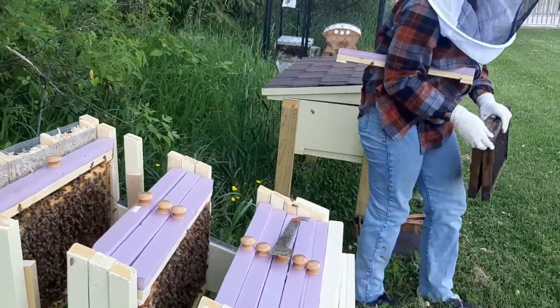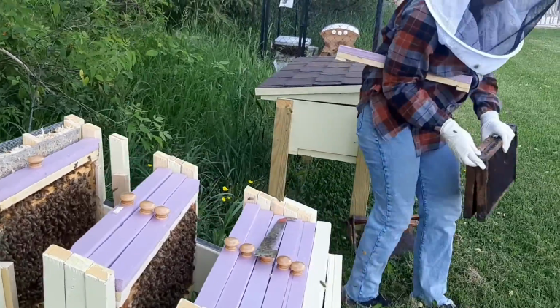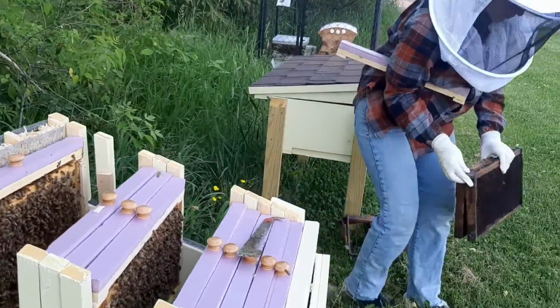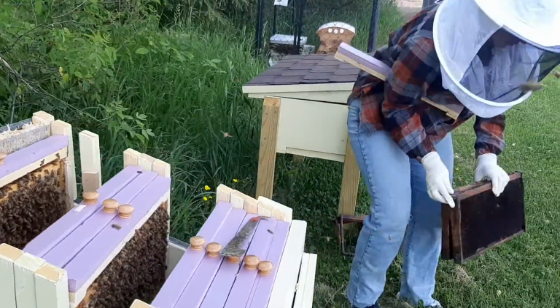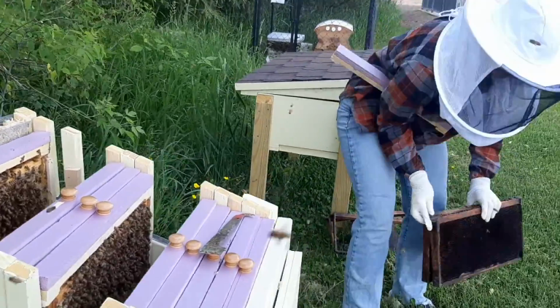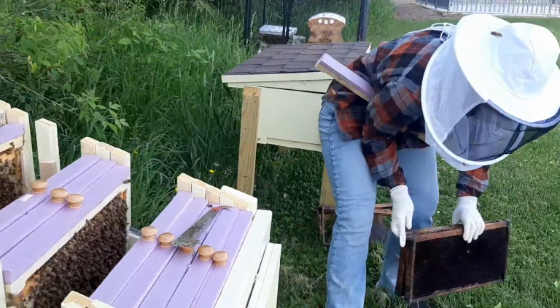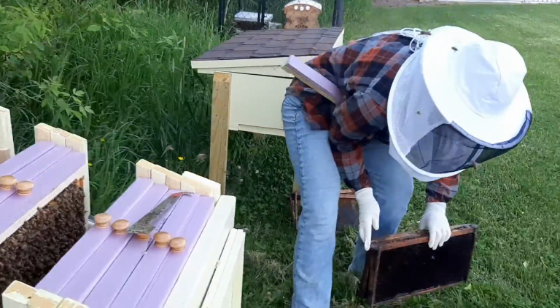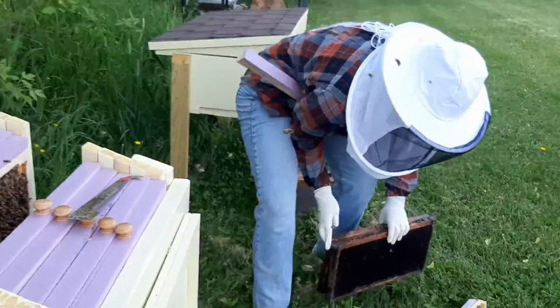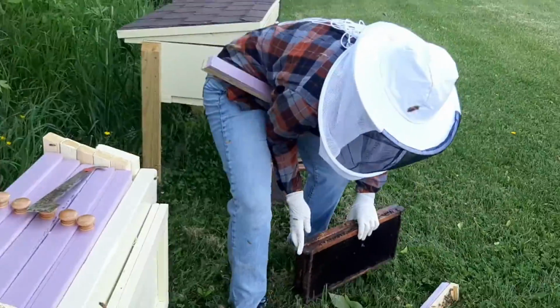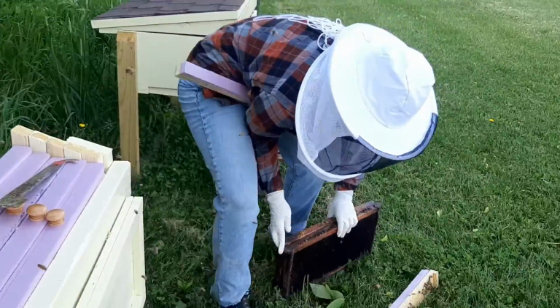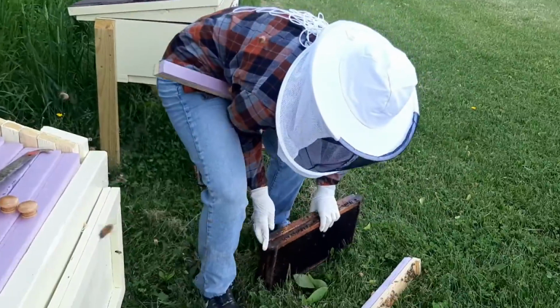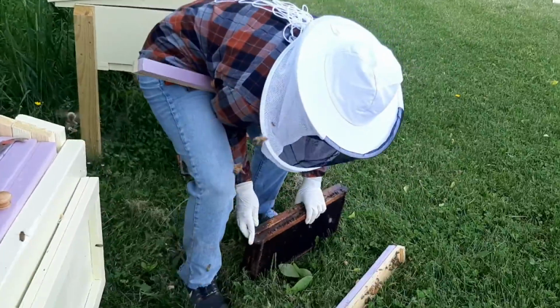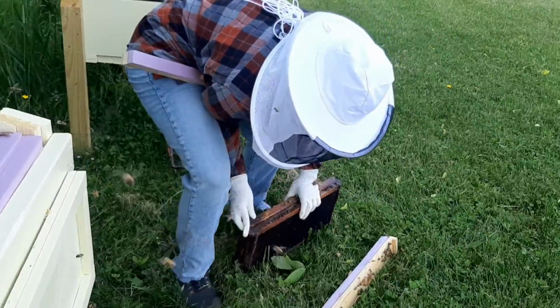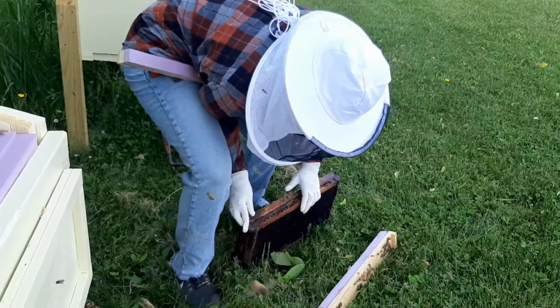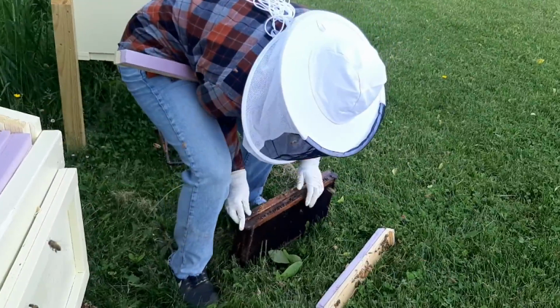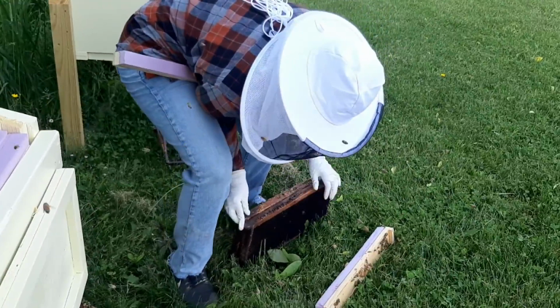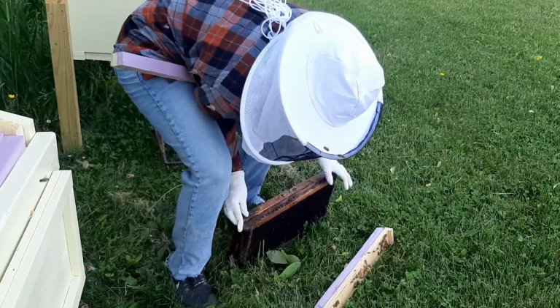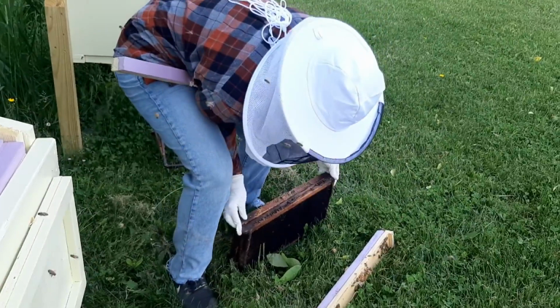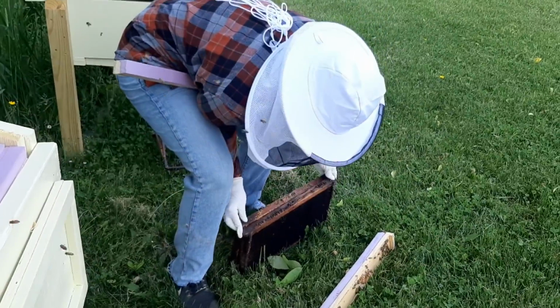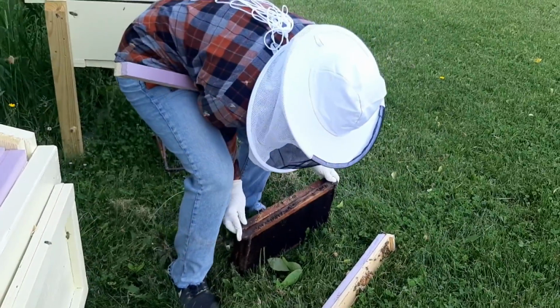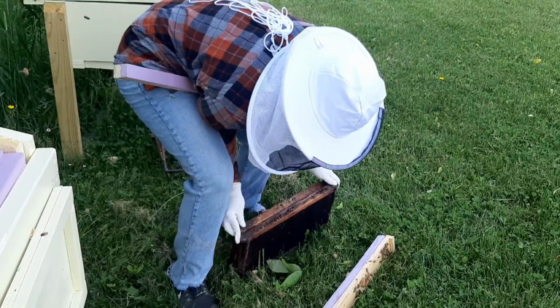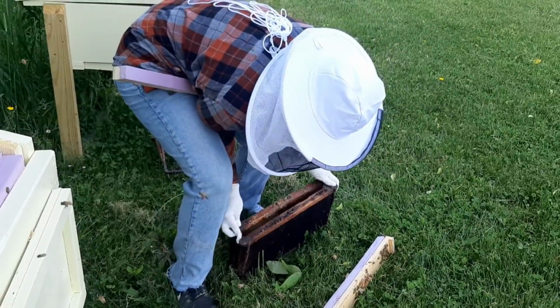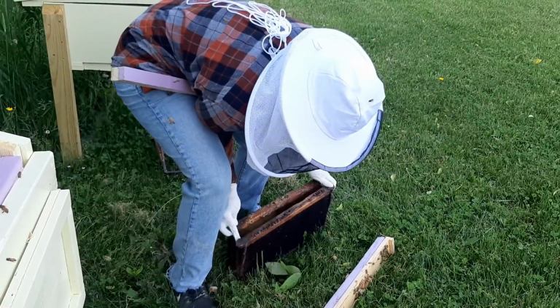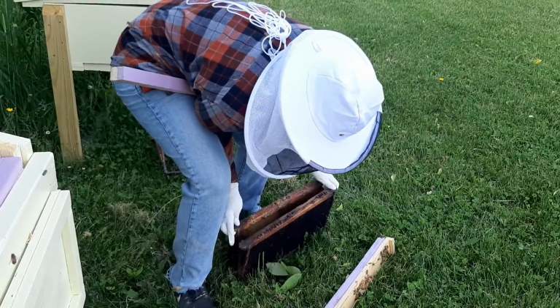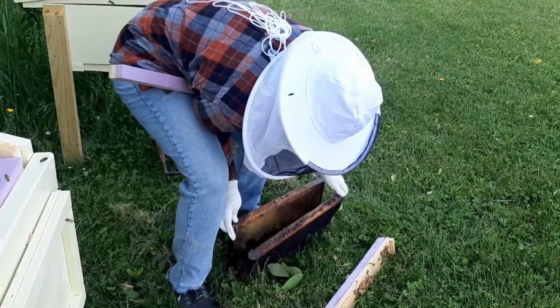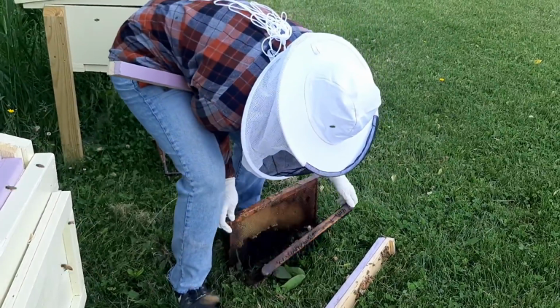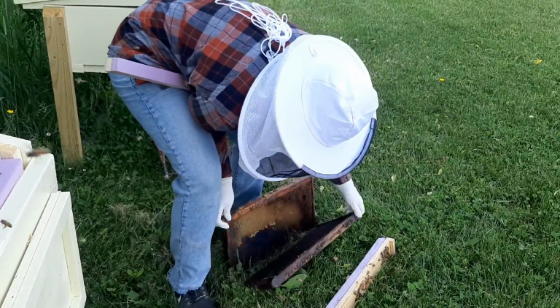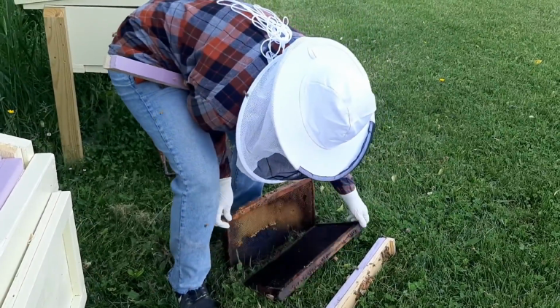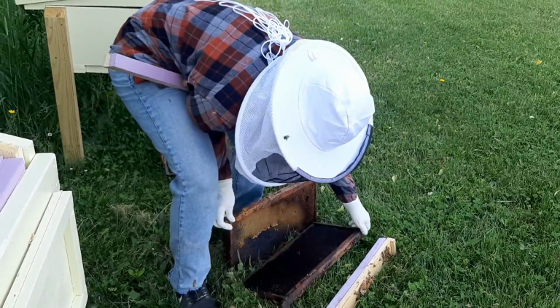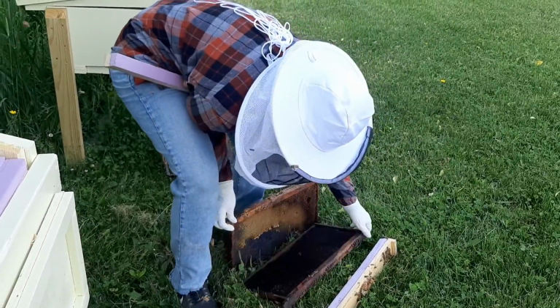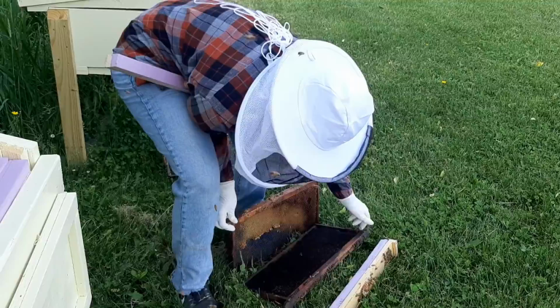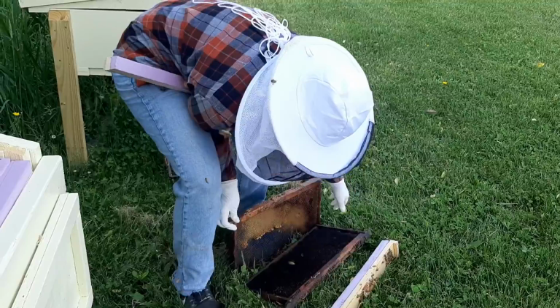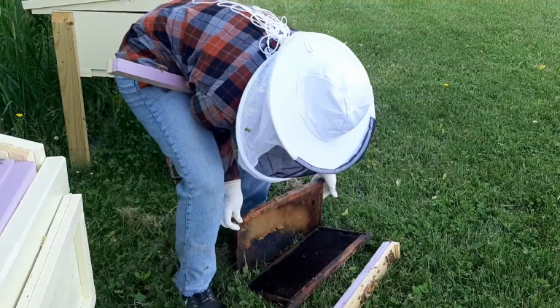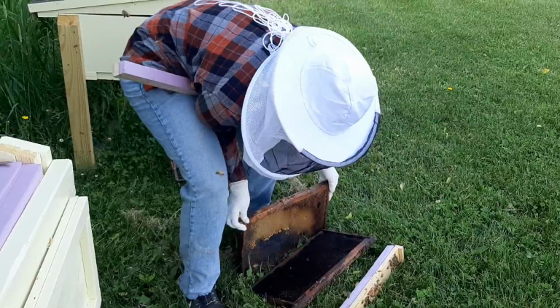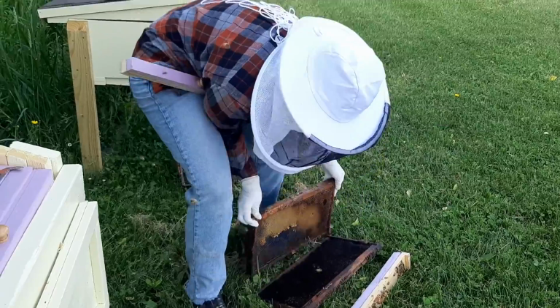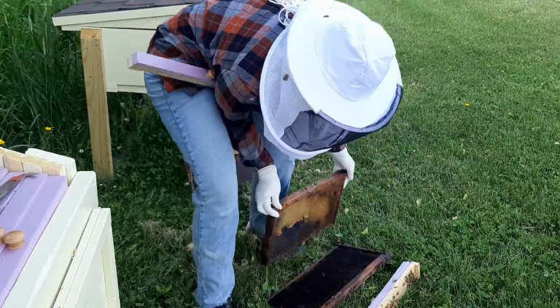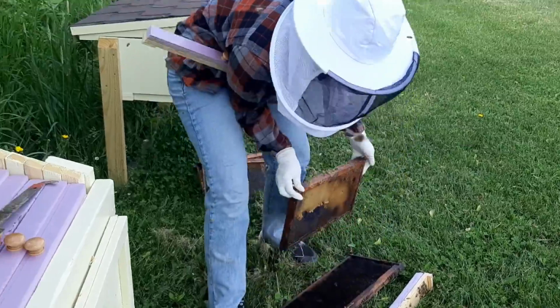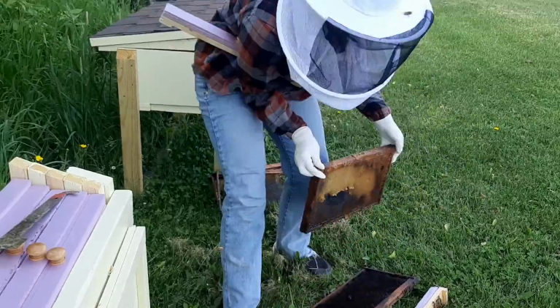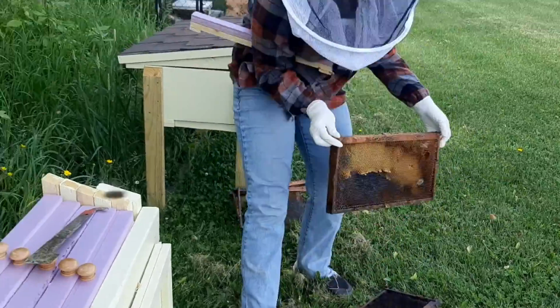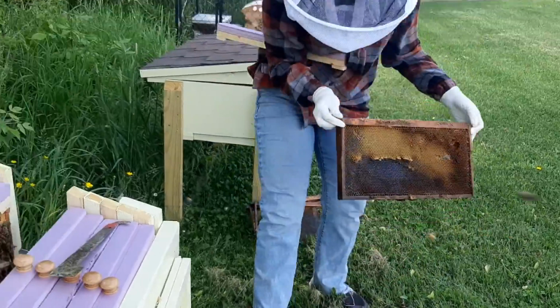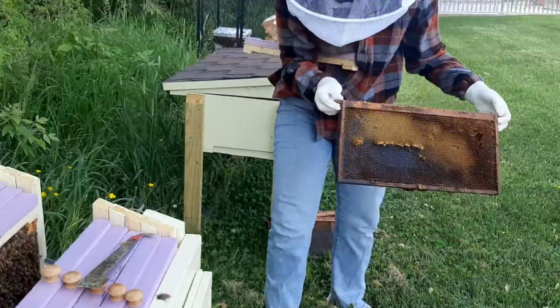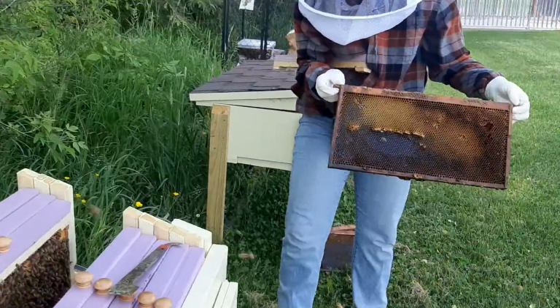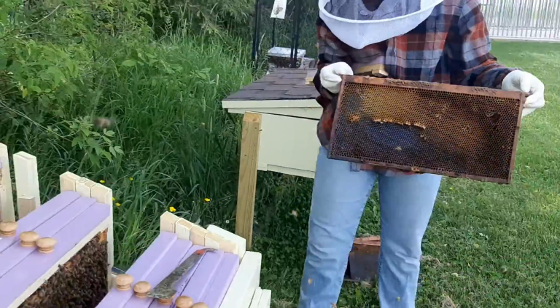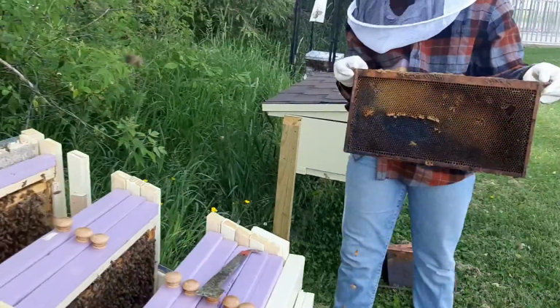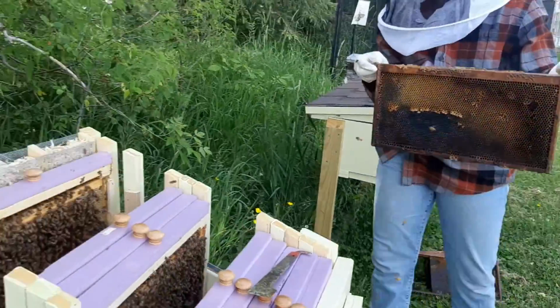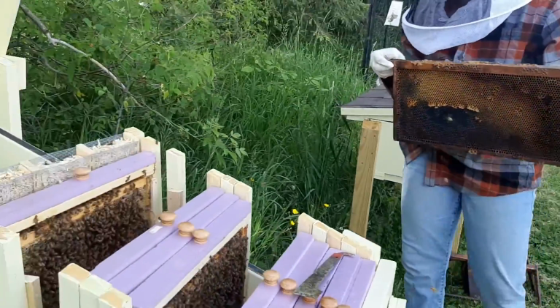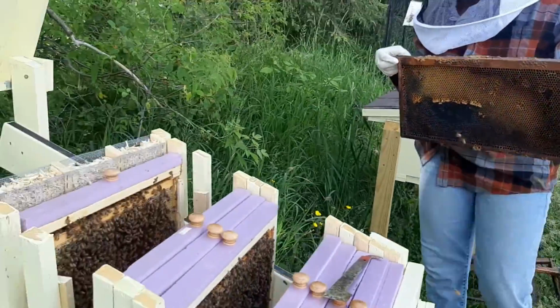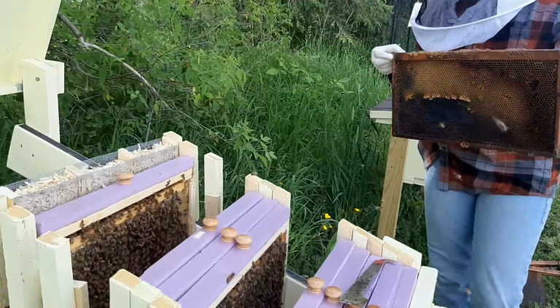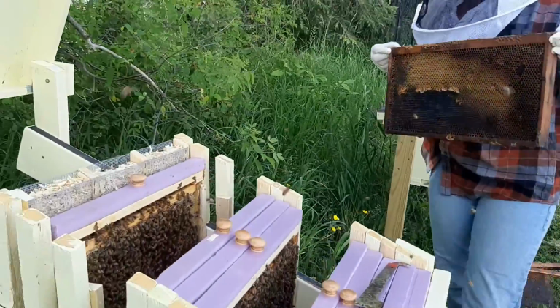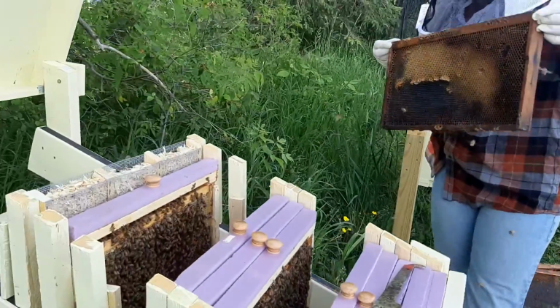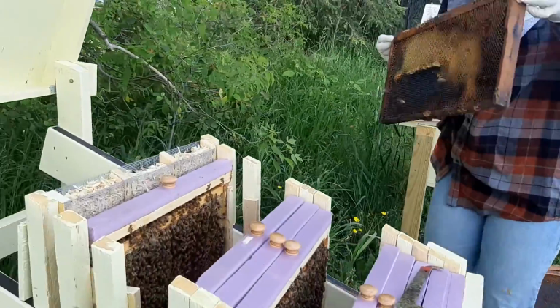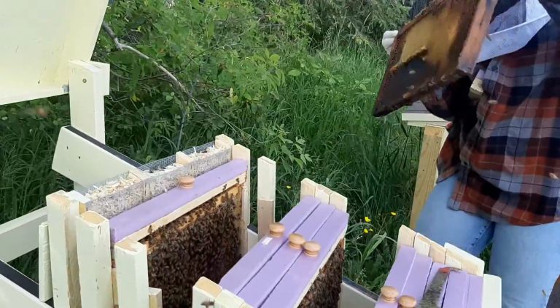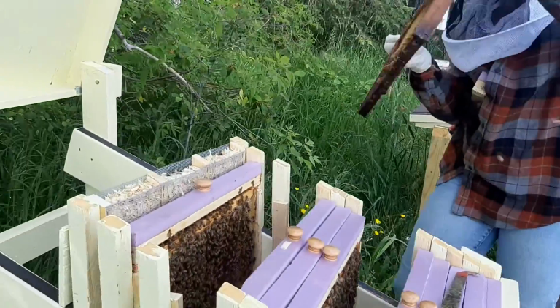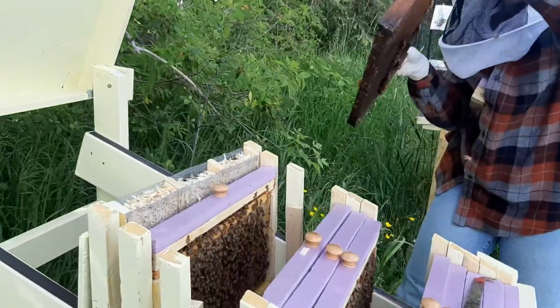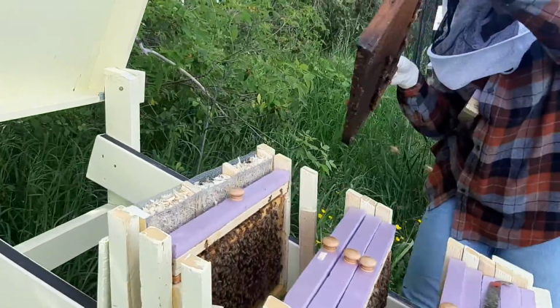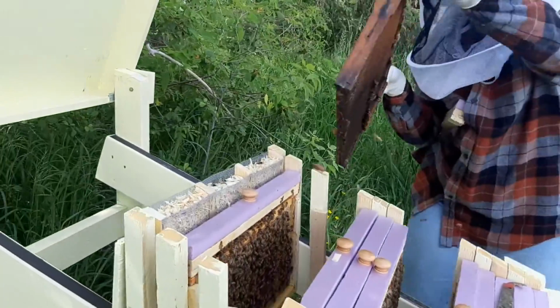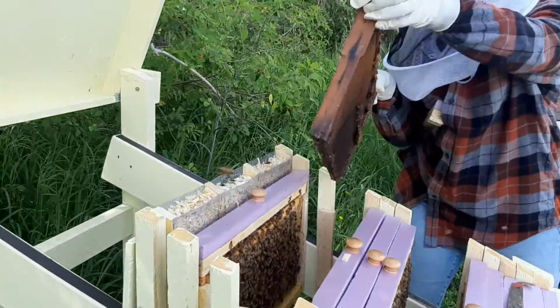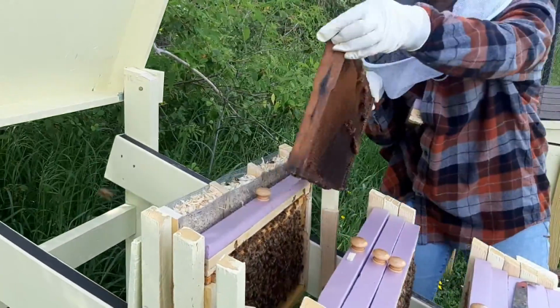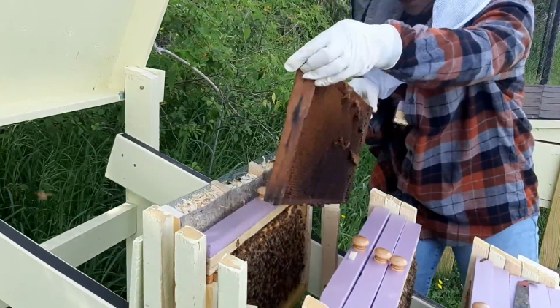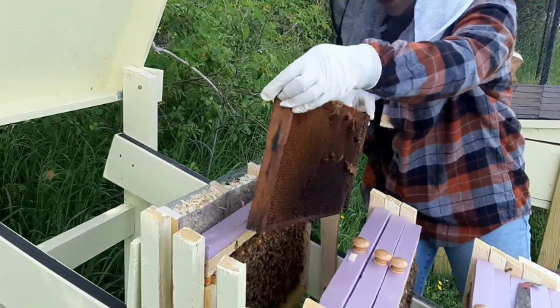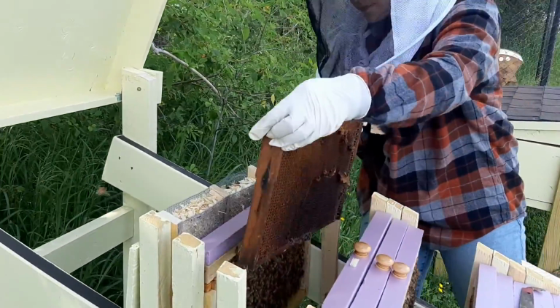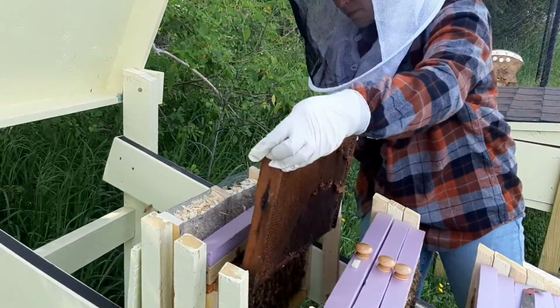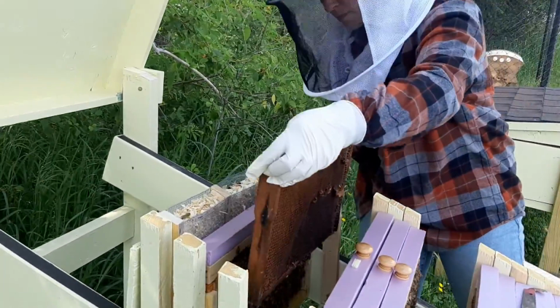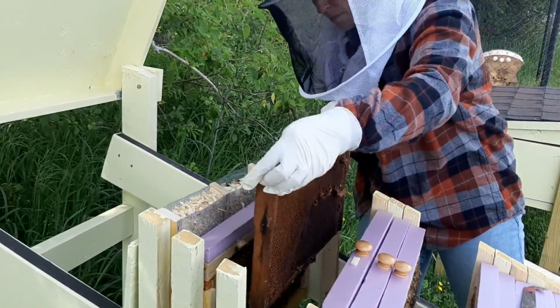These are old frames and we're using them for the bees to store honey for this year.